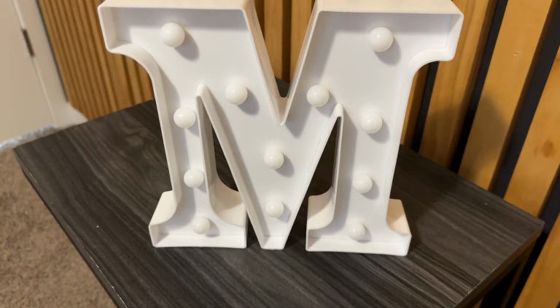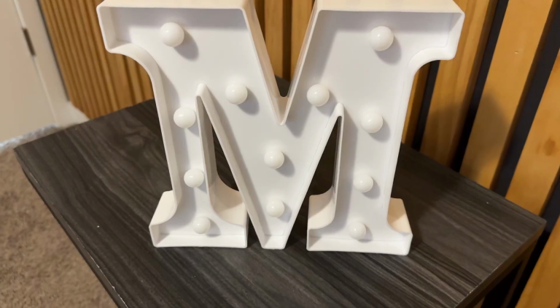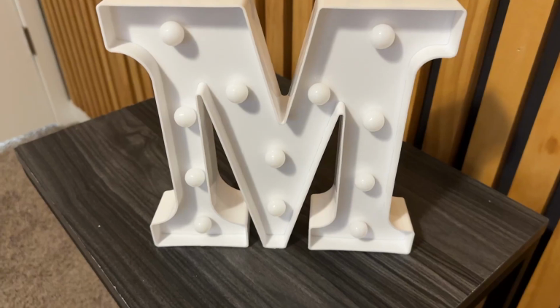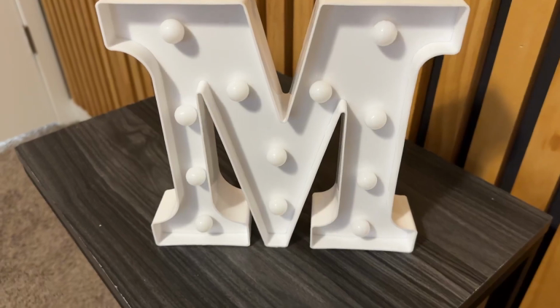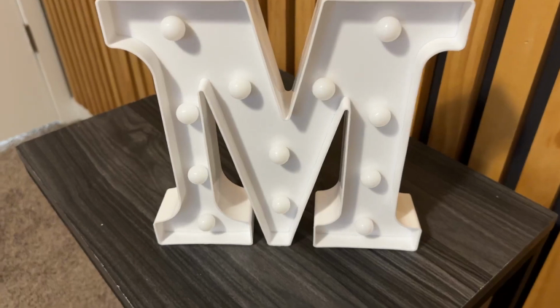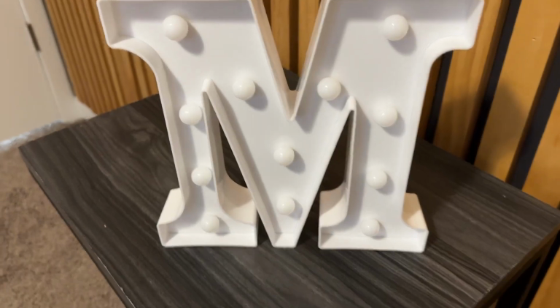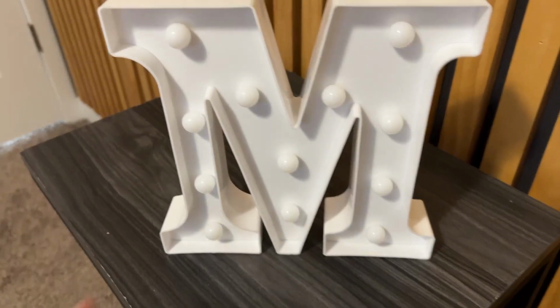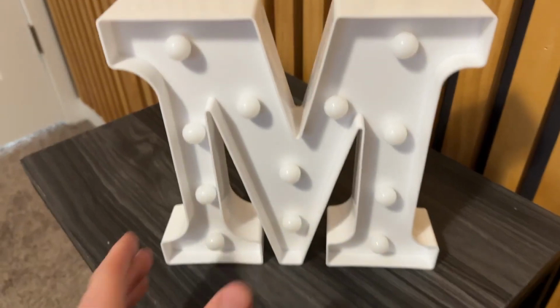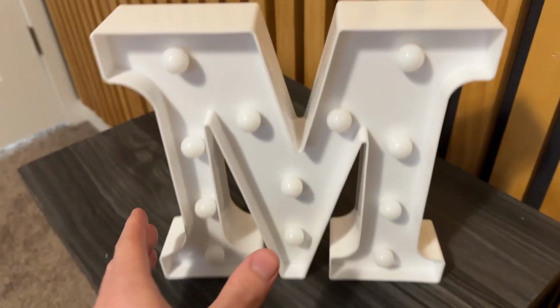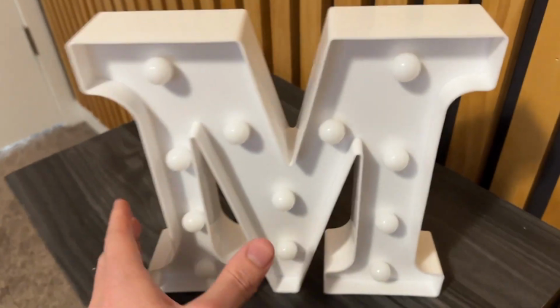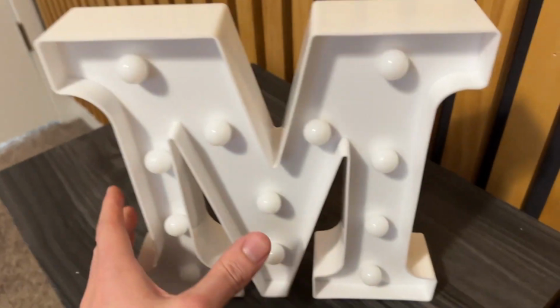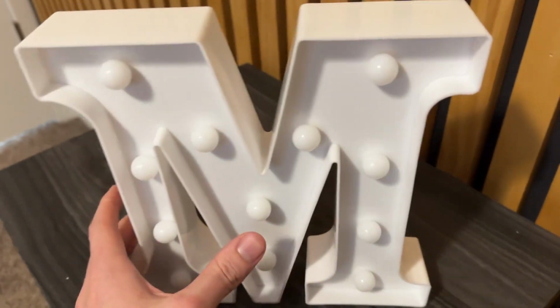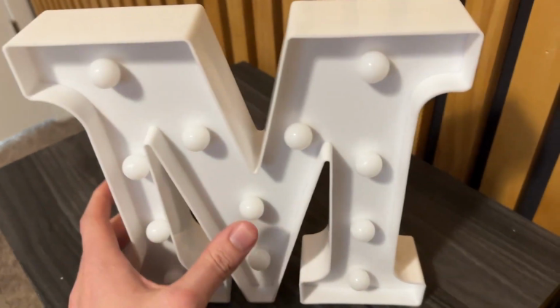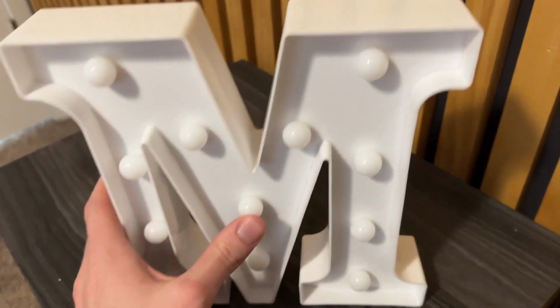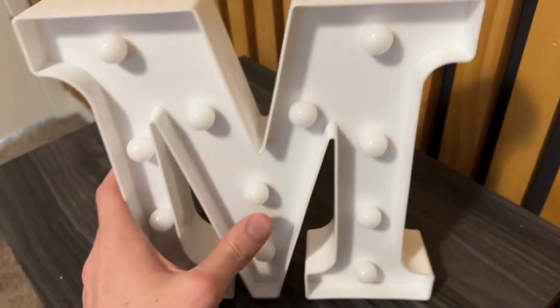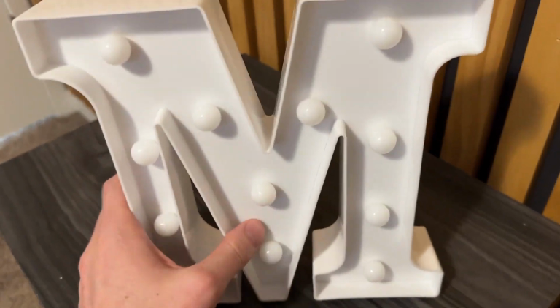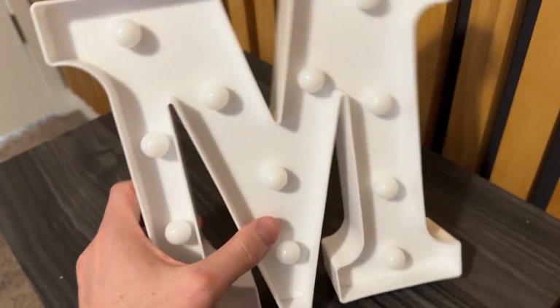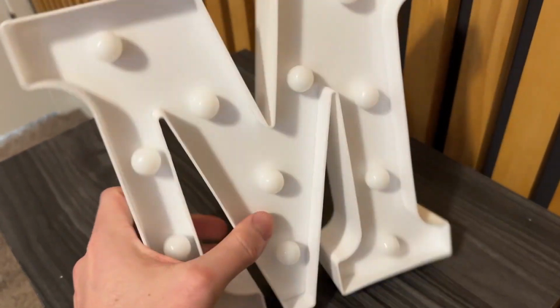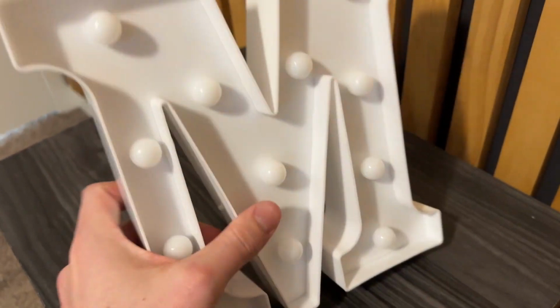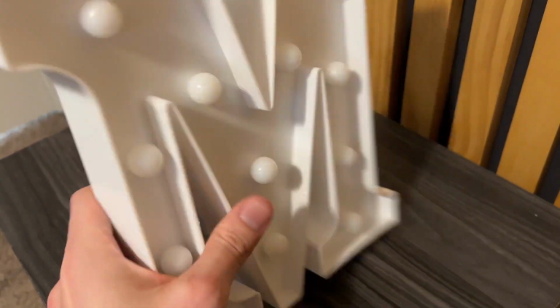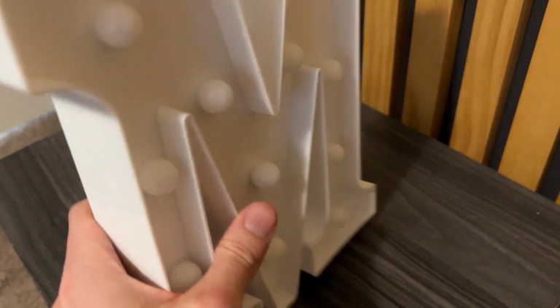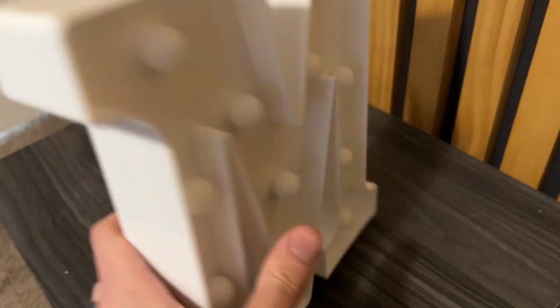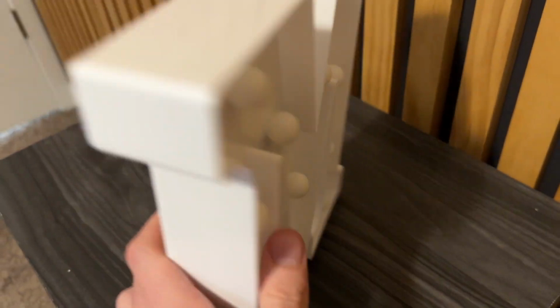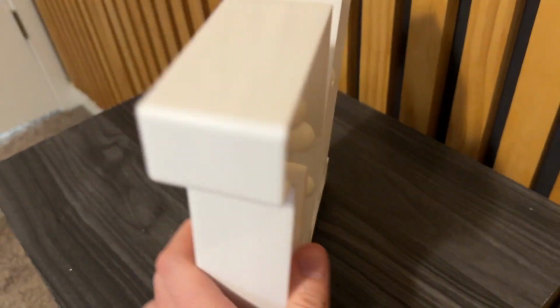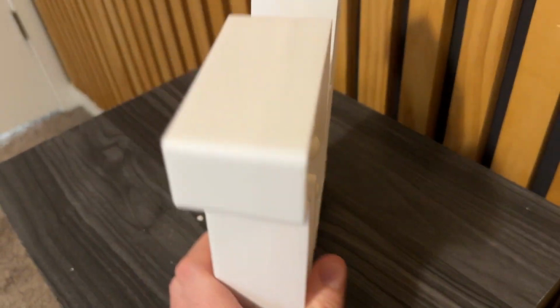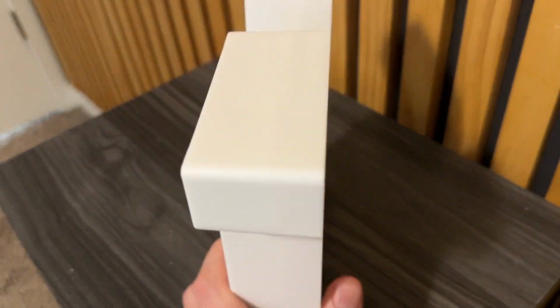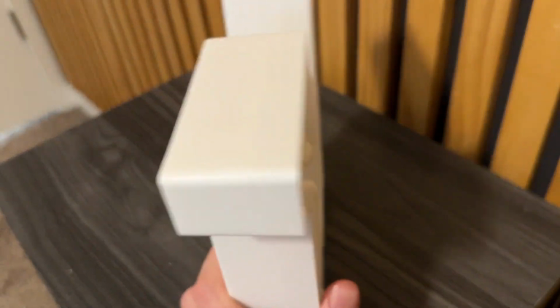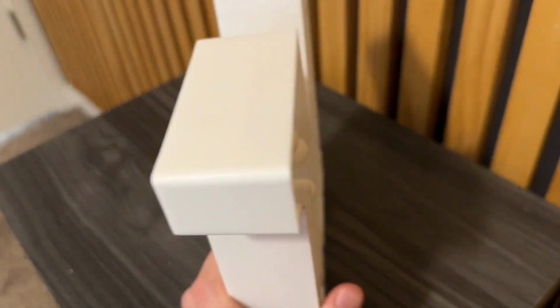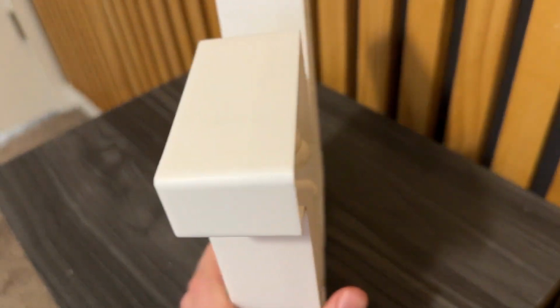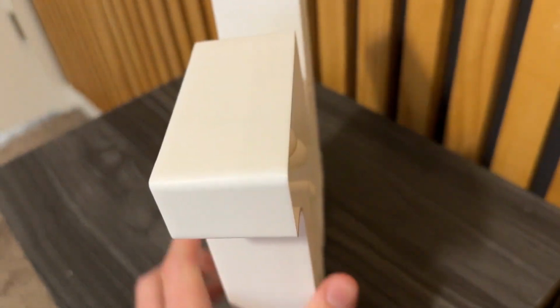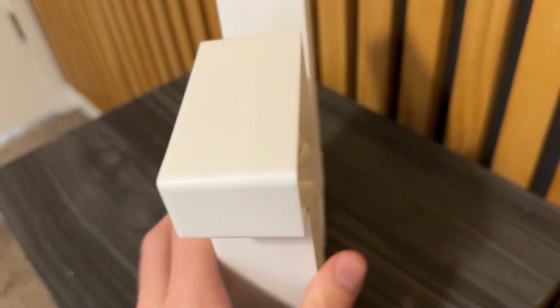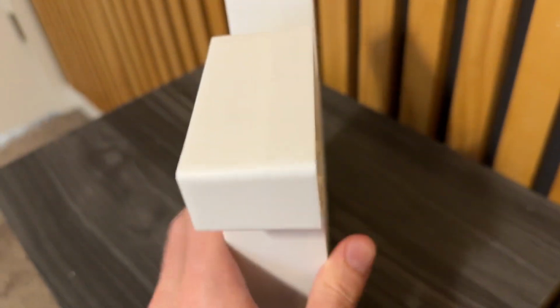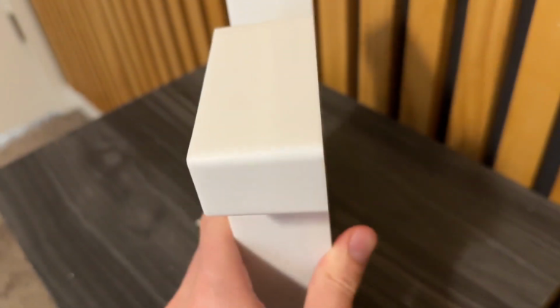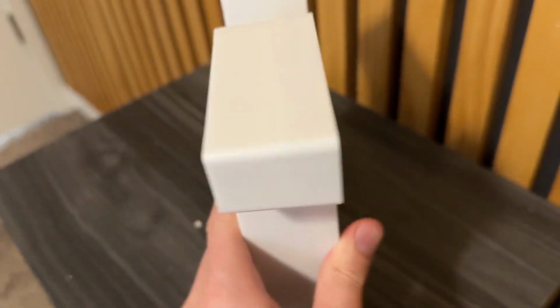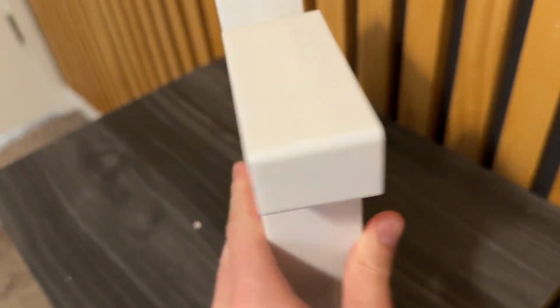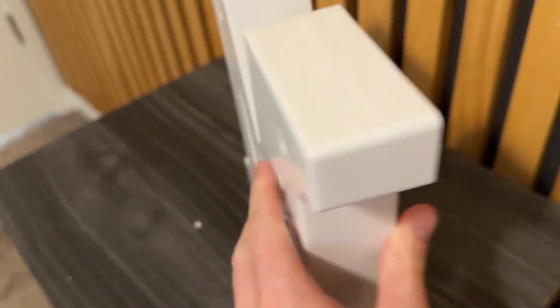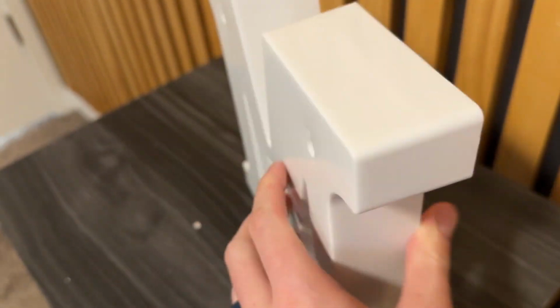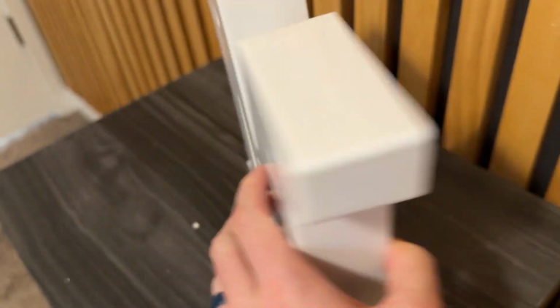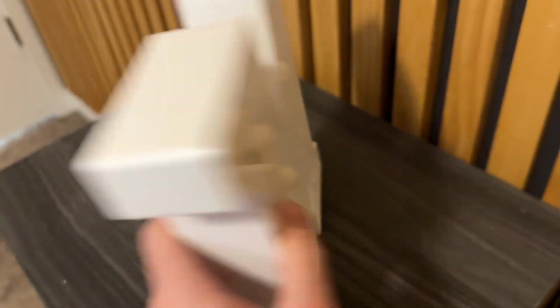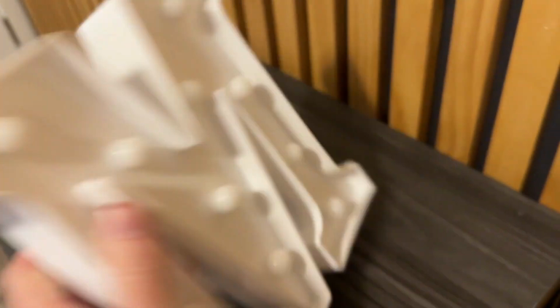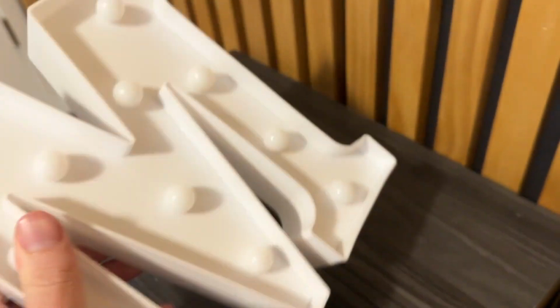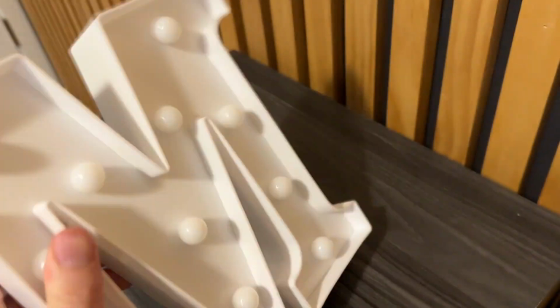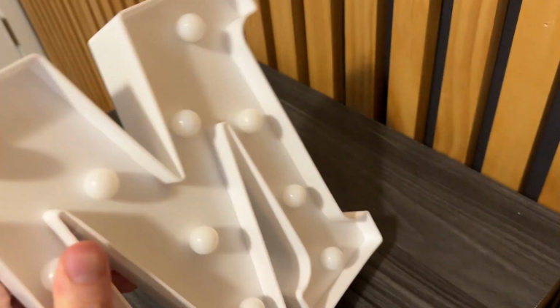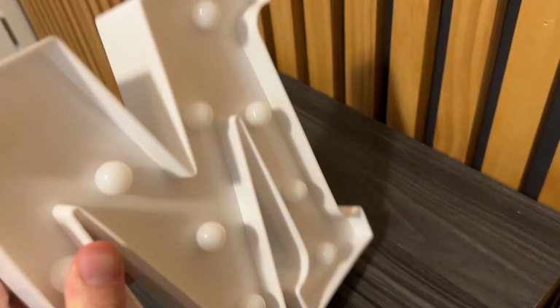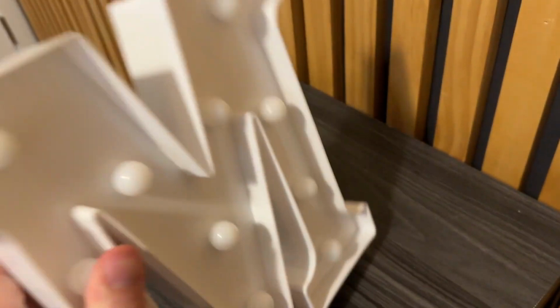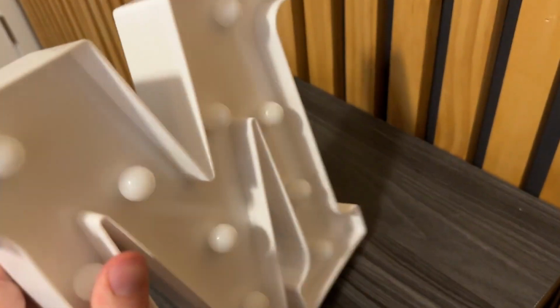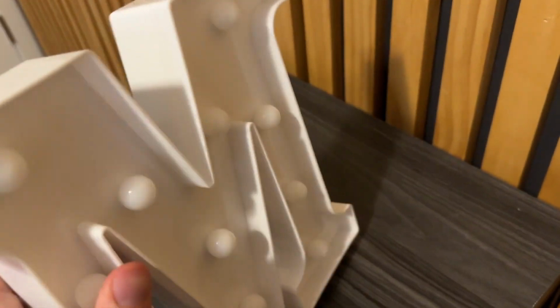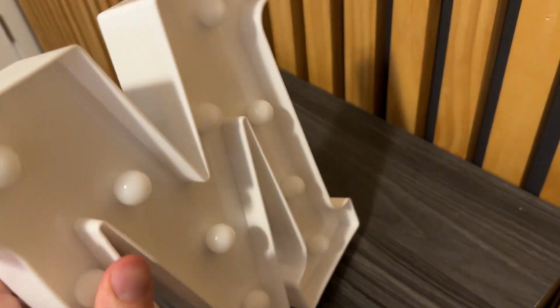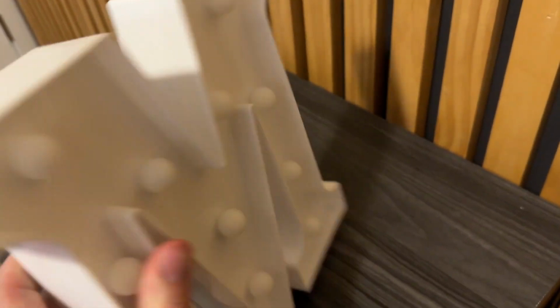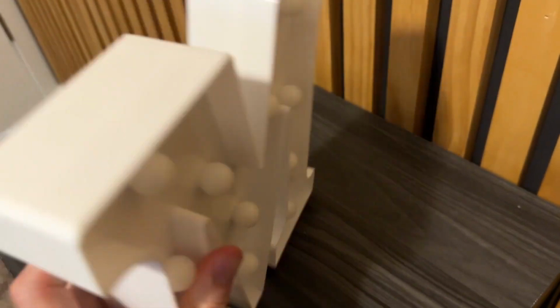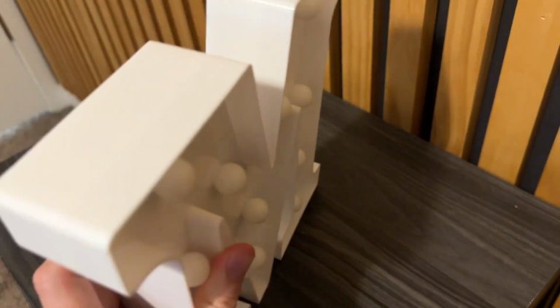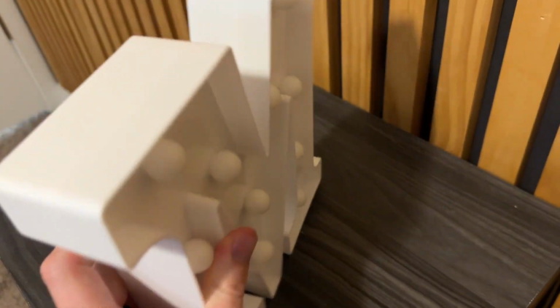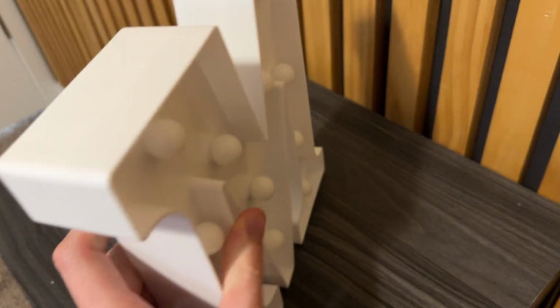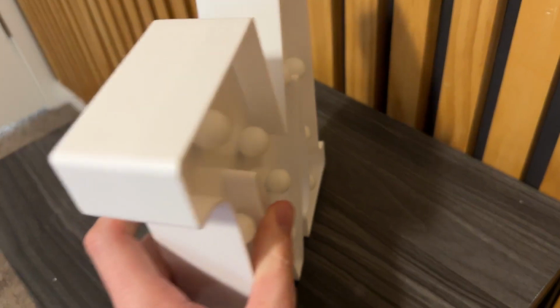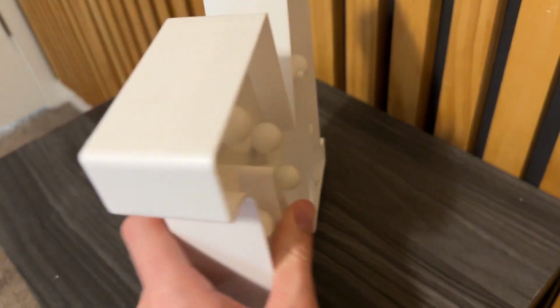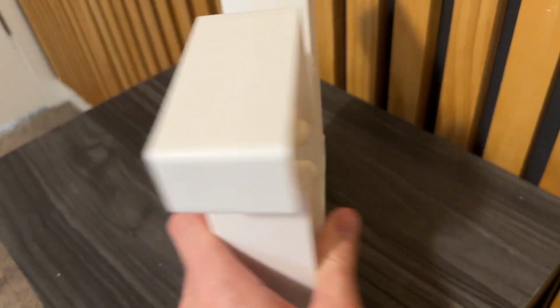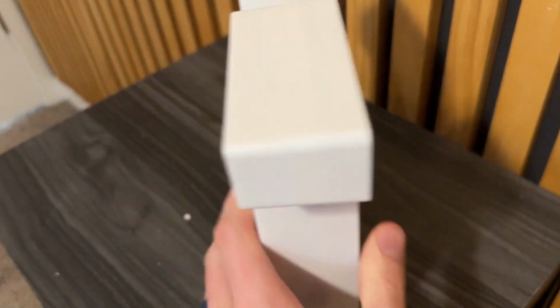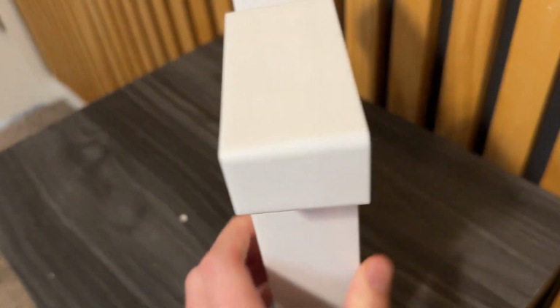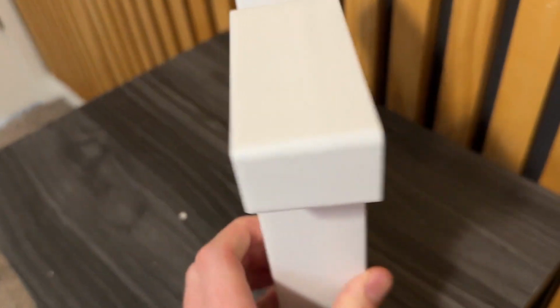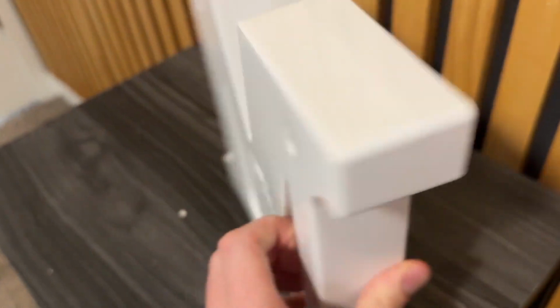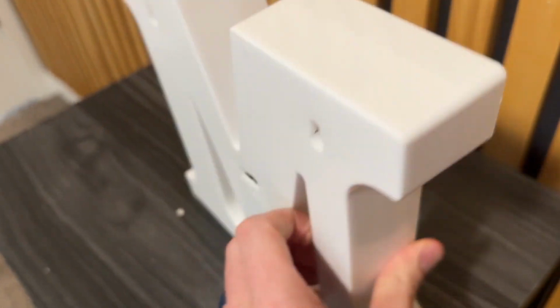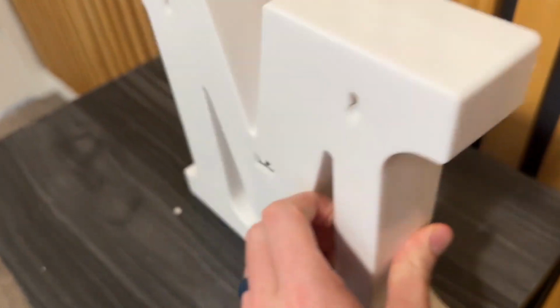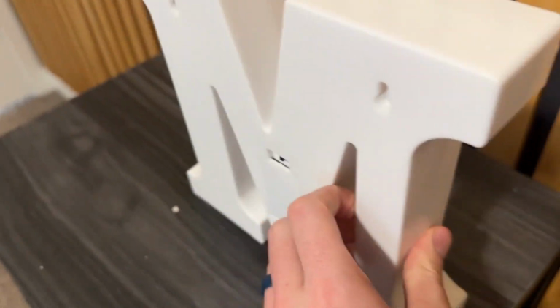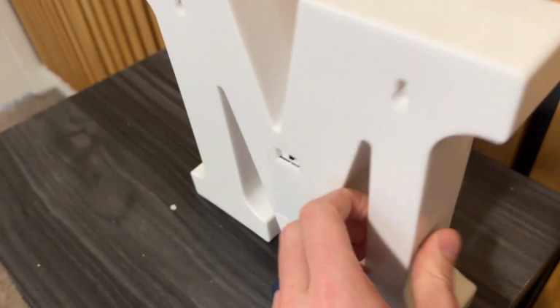So here we have this light-up letter. It's plastic, but it's actually a lot higher quality than I thought it was going to be. You can see it's pretty solid here.